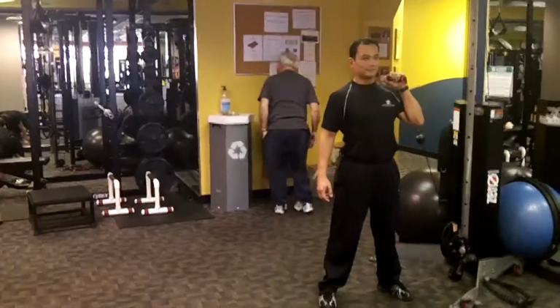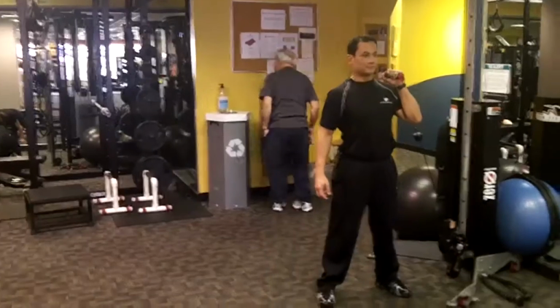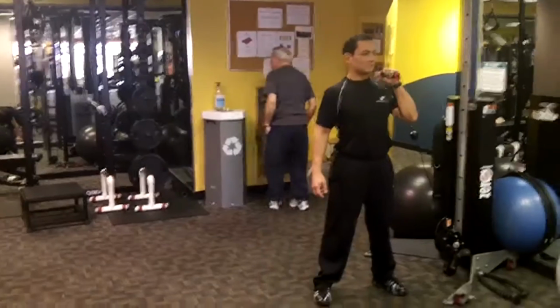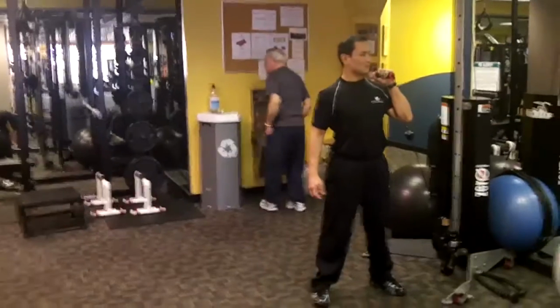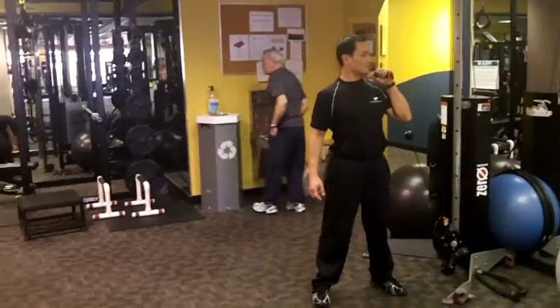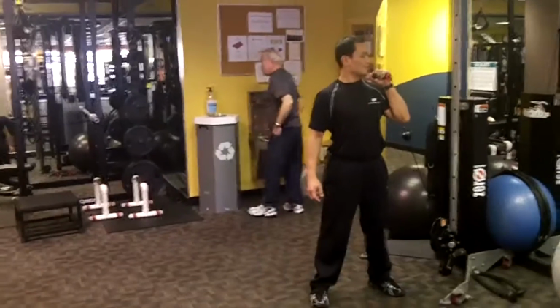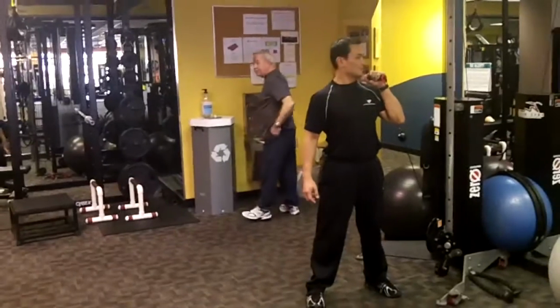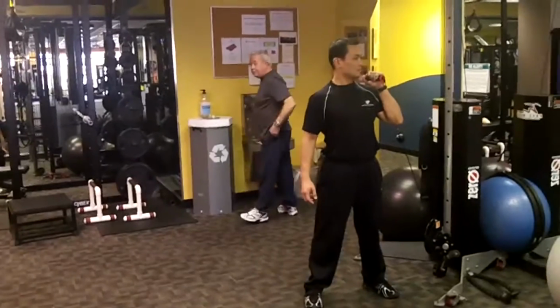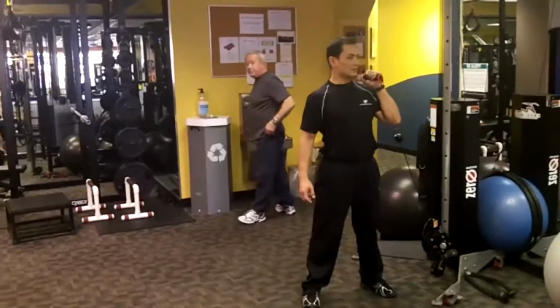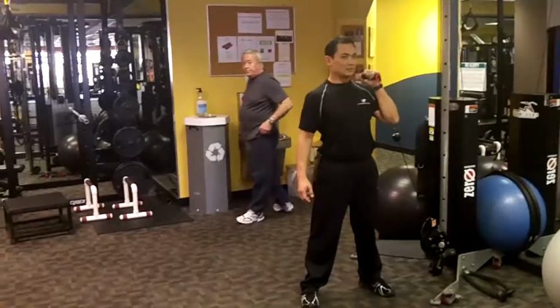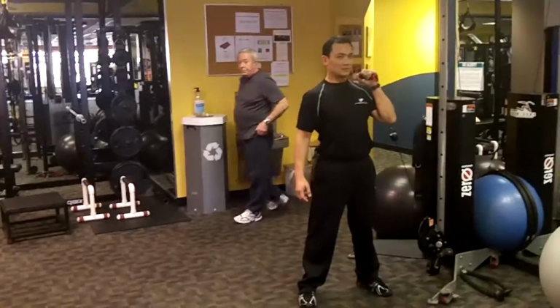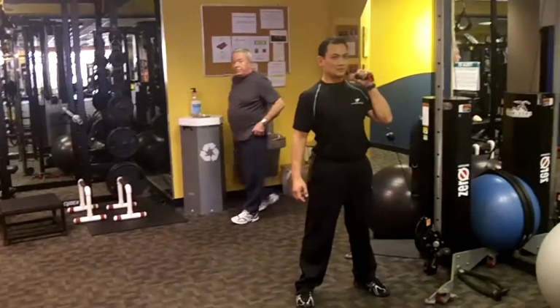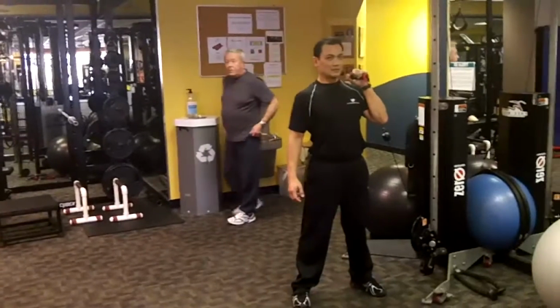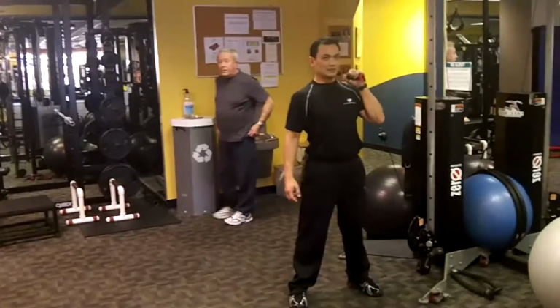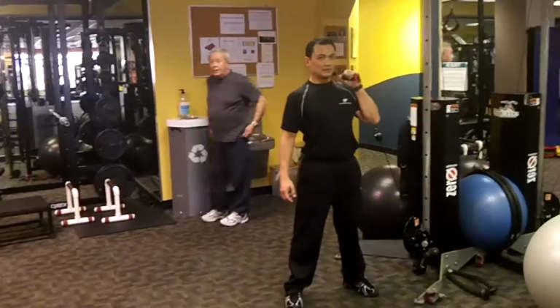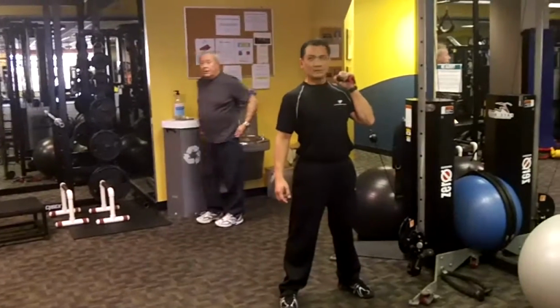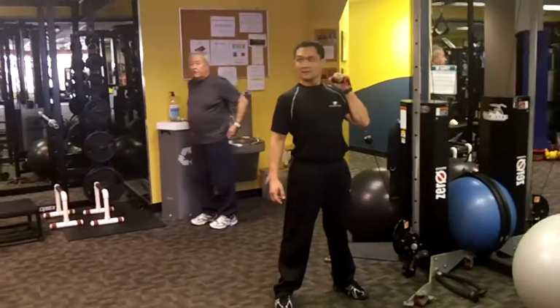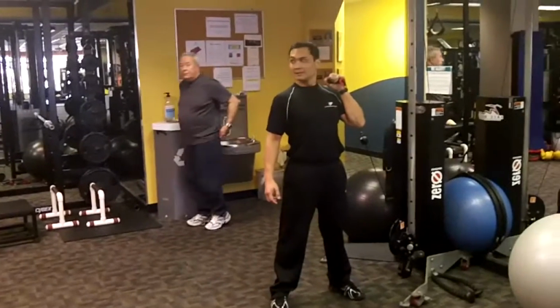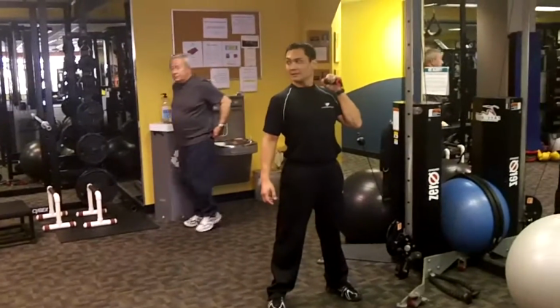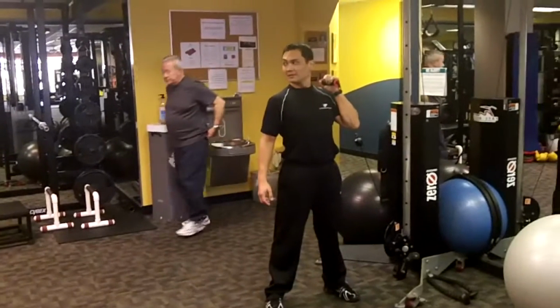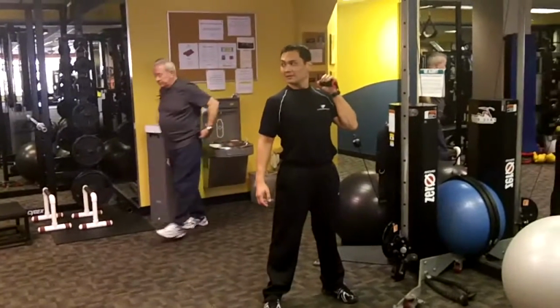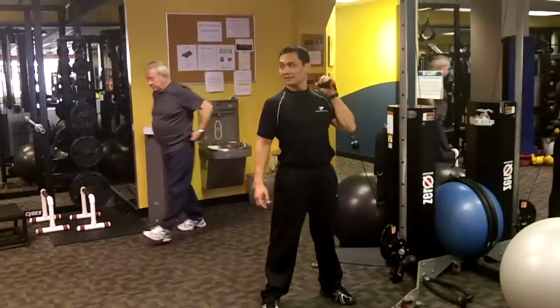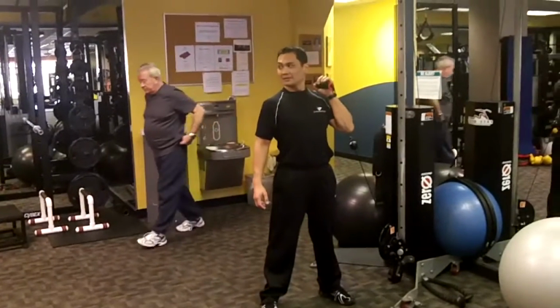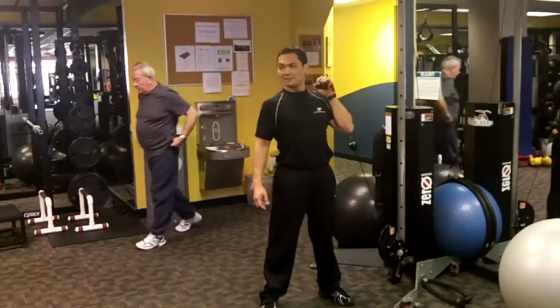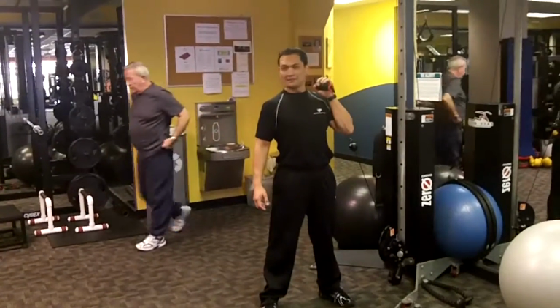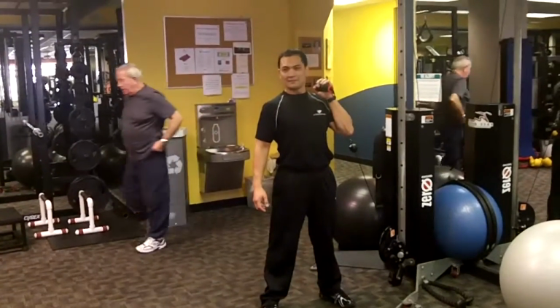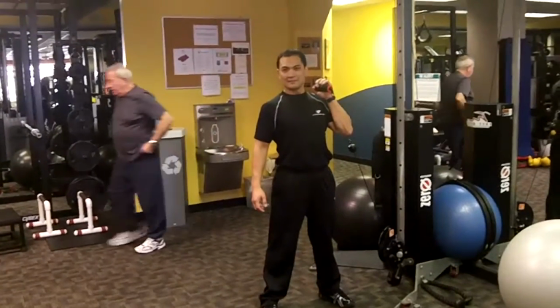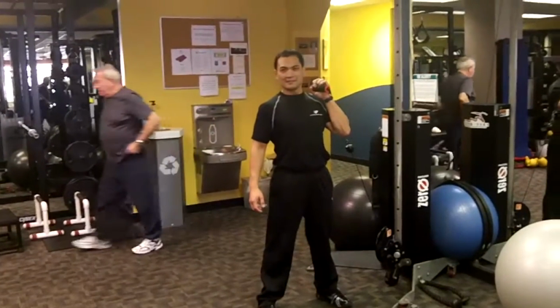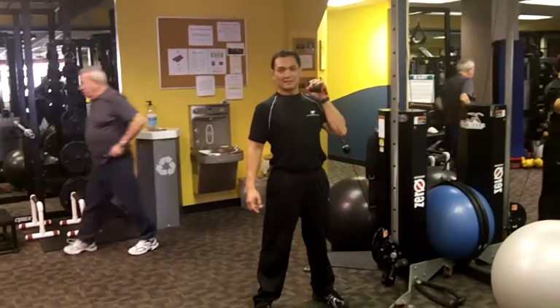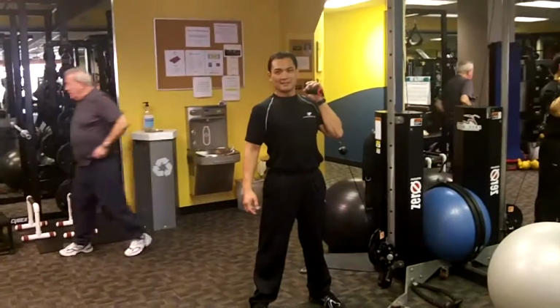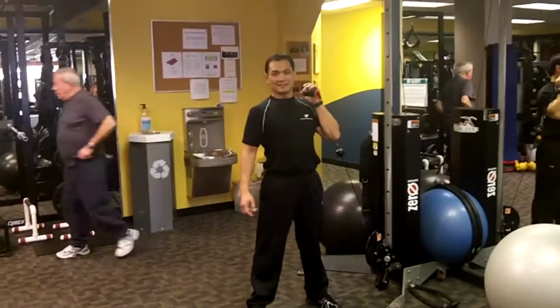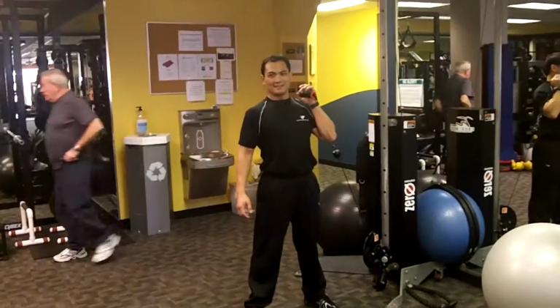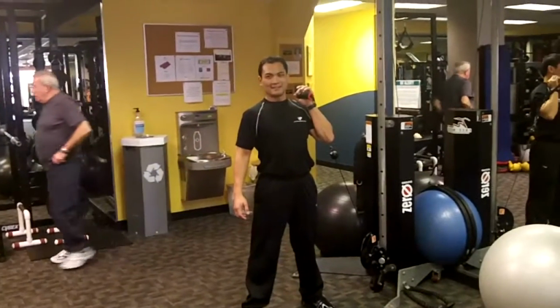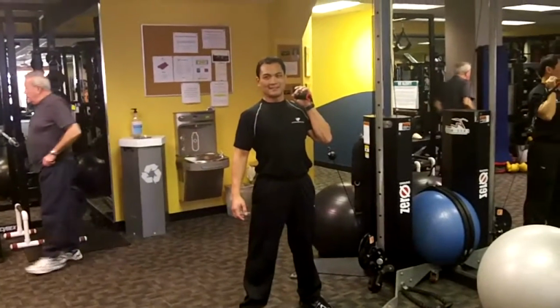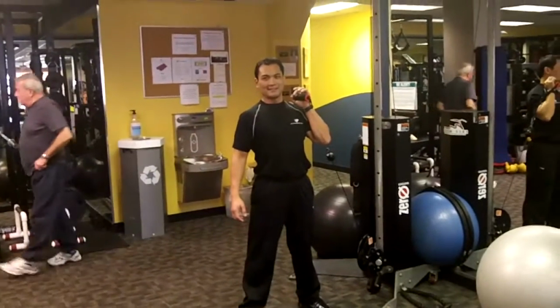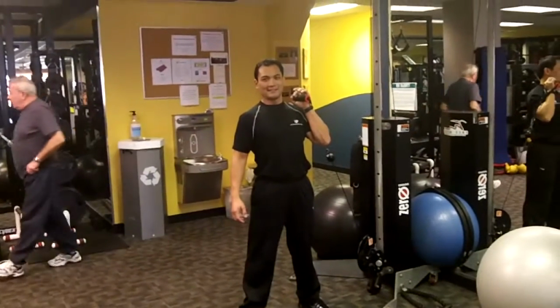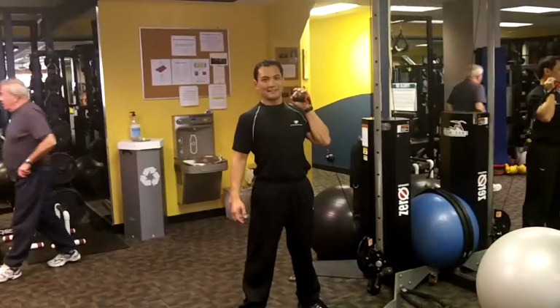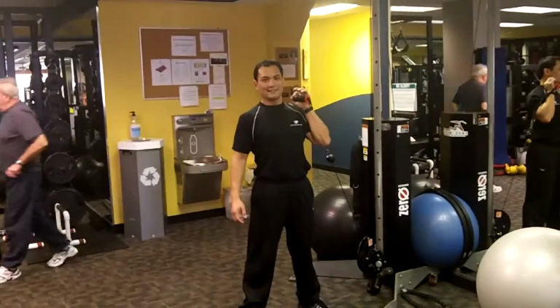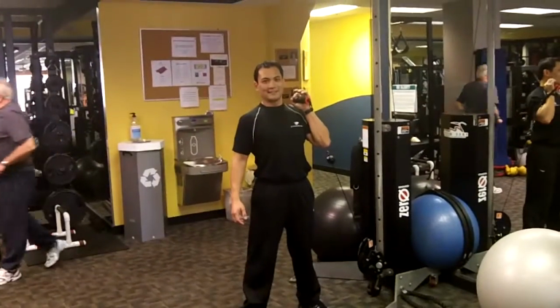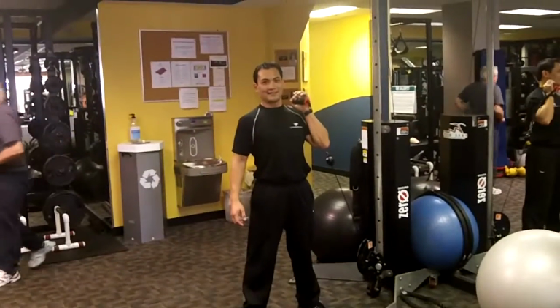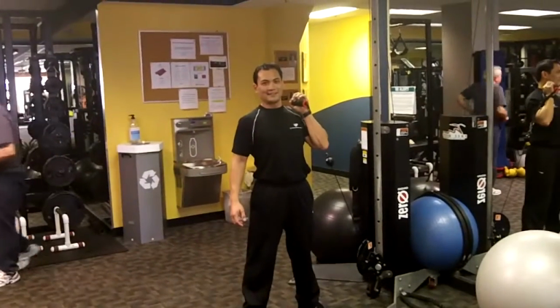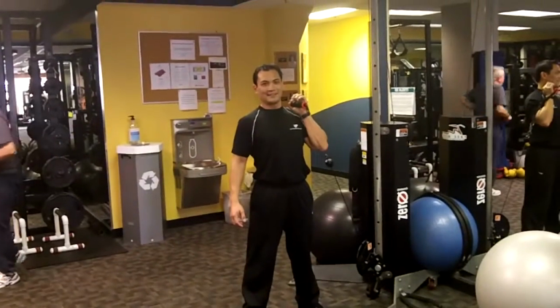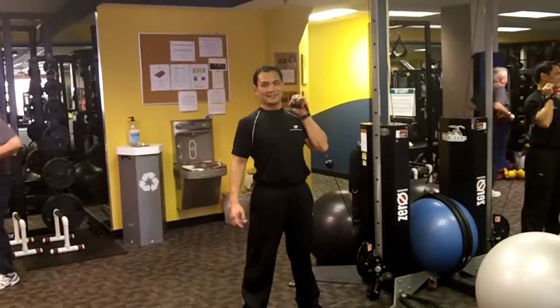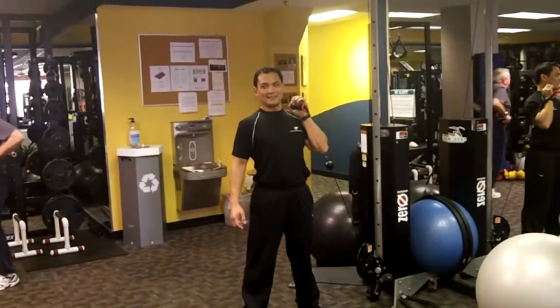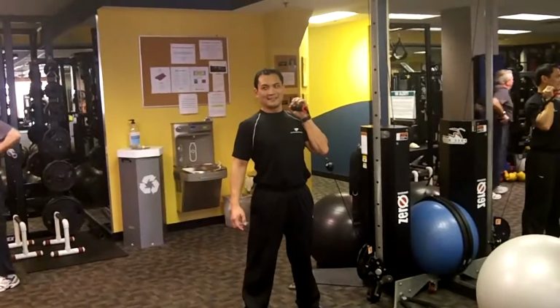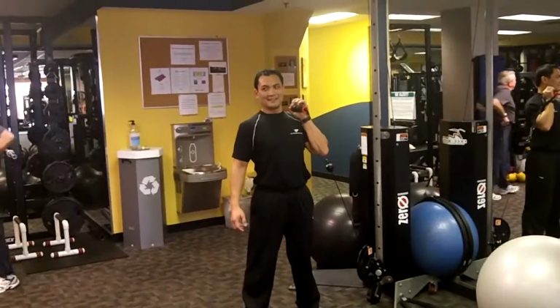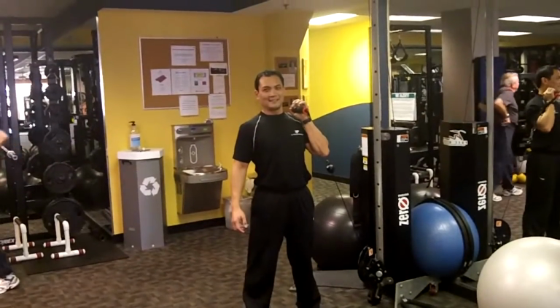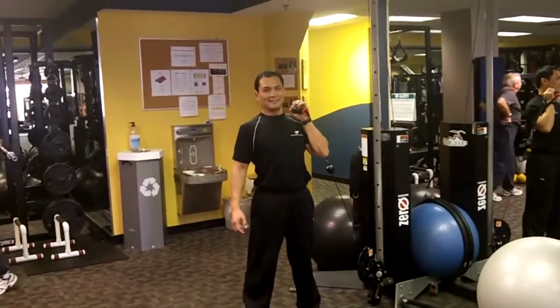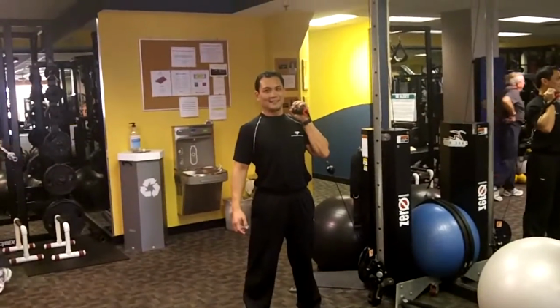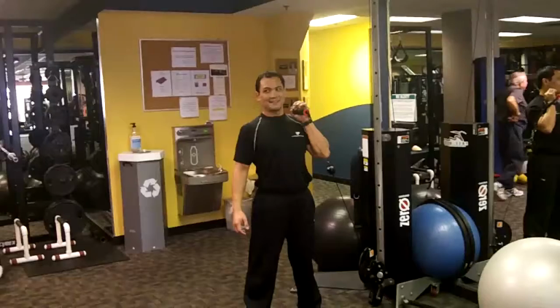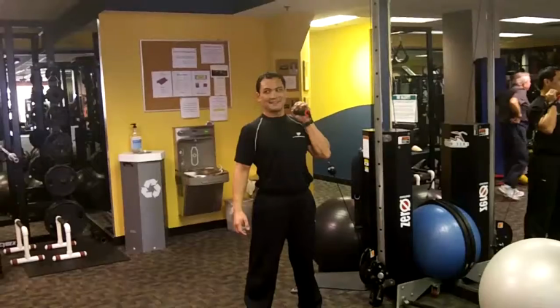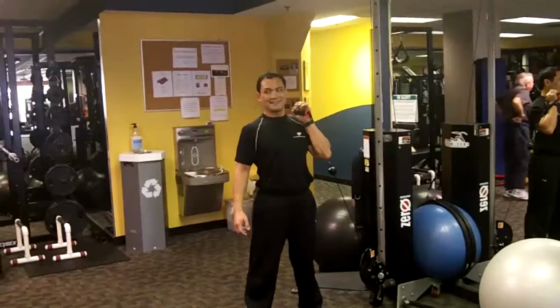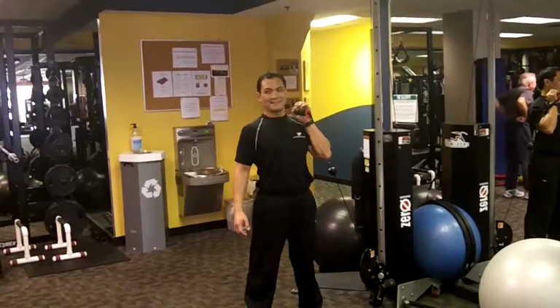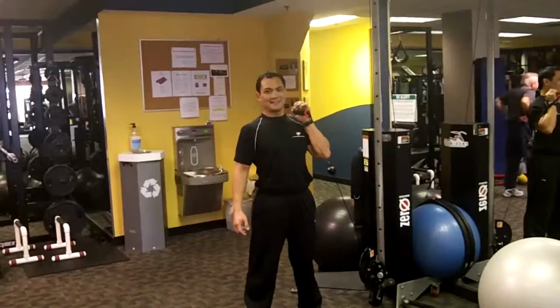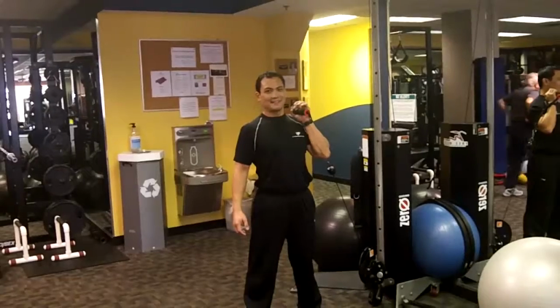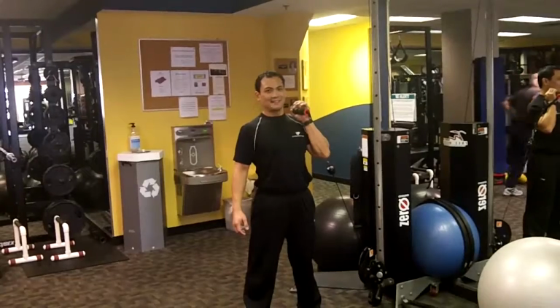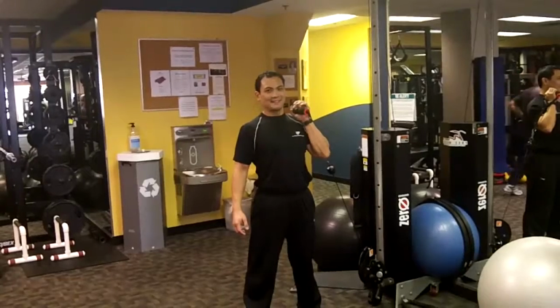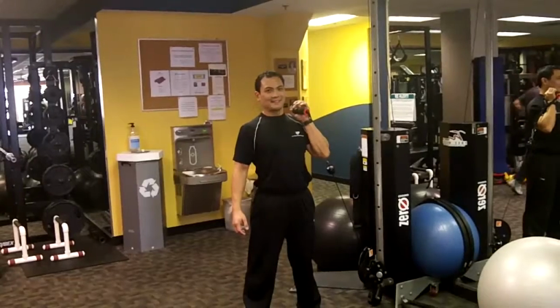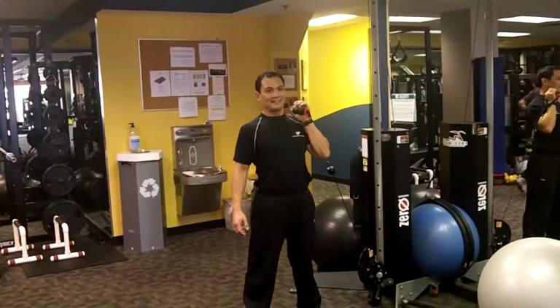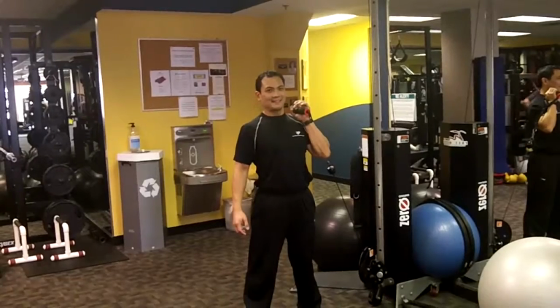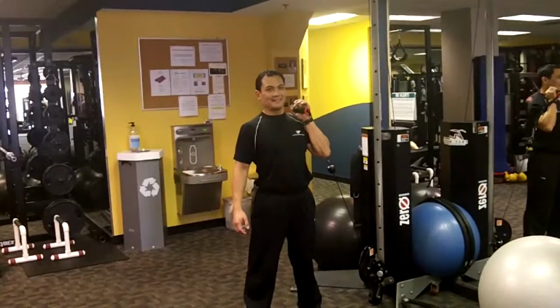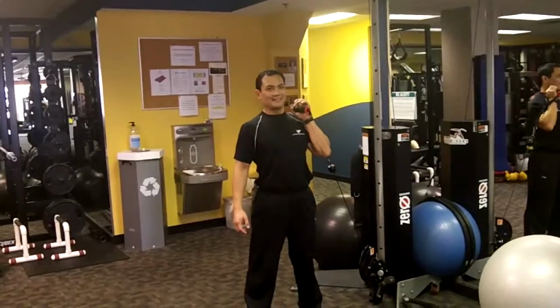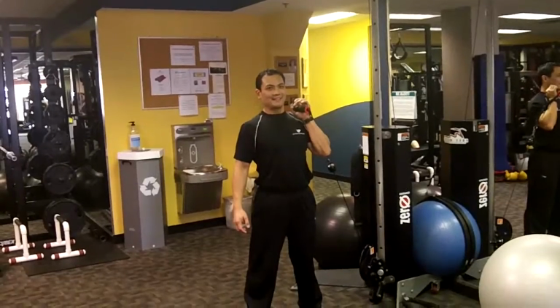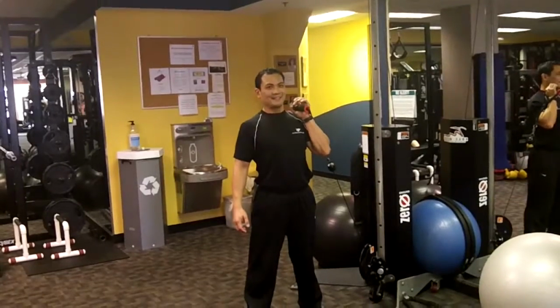Ladies and gentlemen, welcome to March Hybrid. You're going to come in looking like a lamb, but you're going to leave looking like a lion.